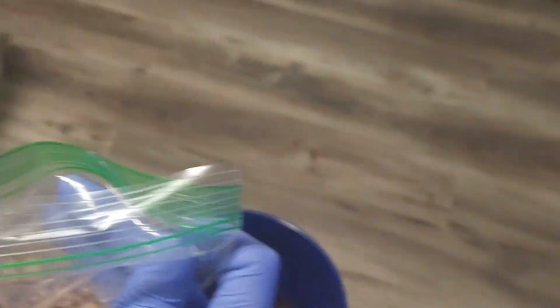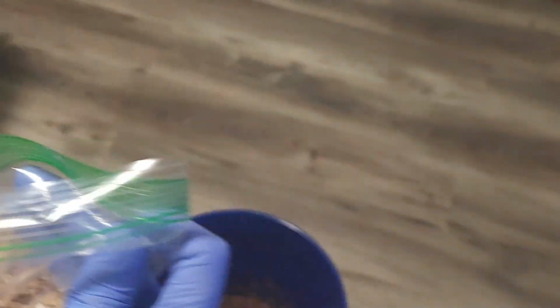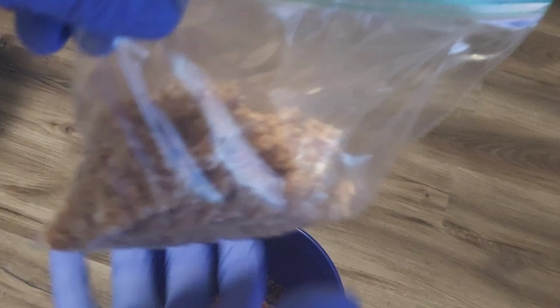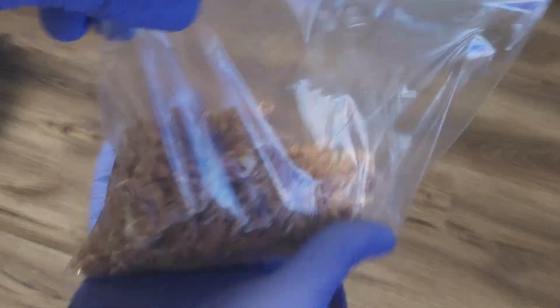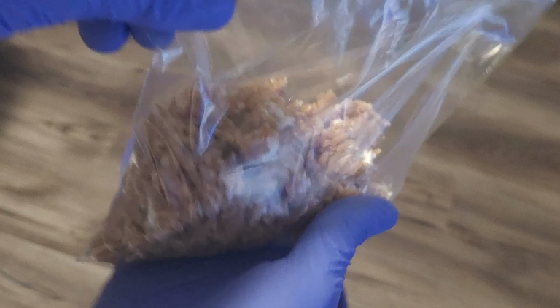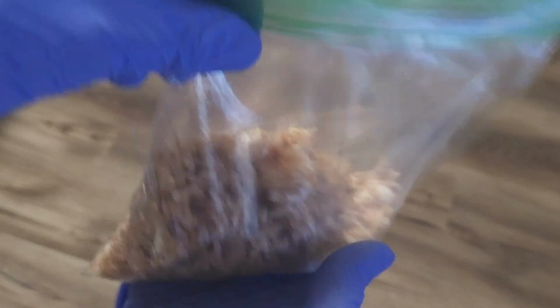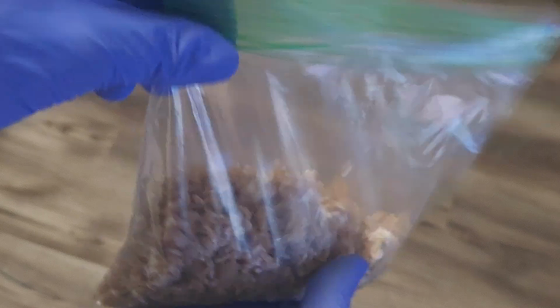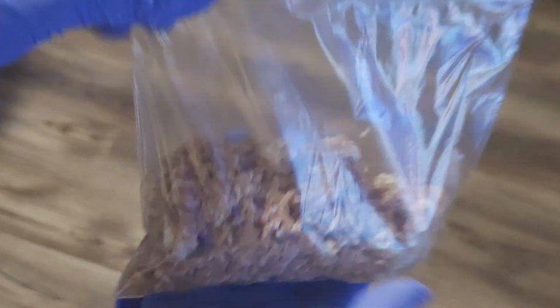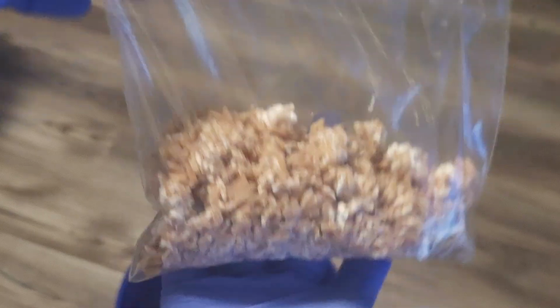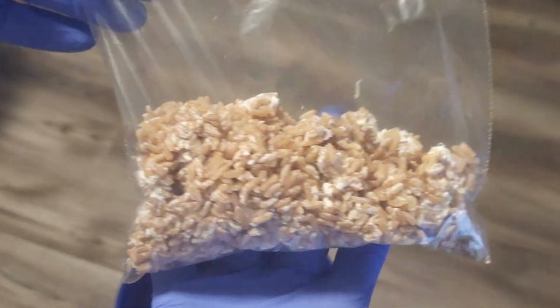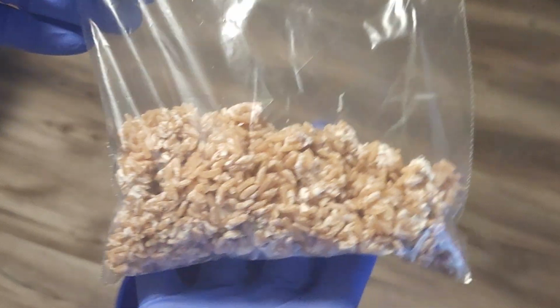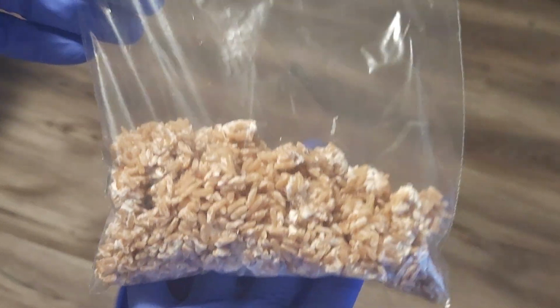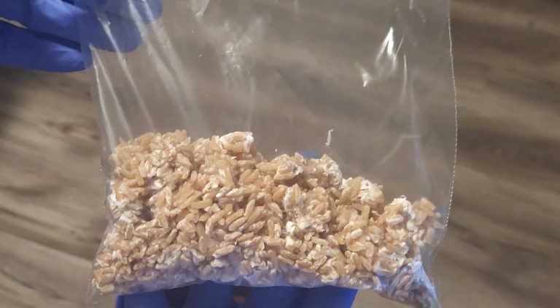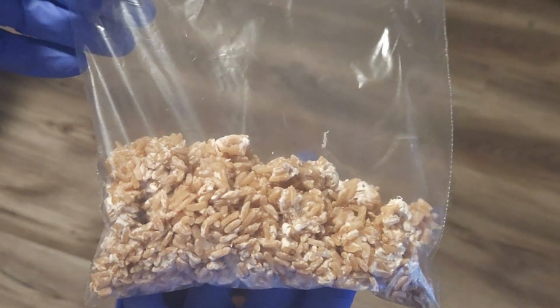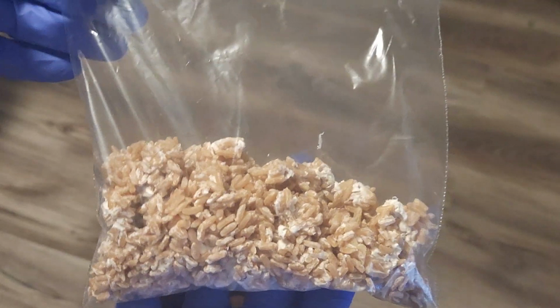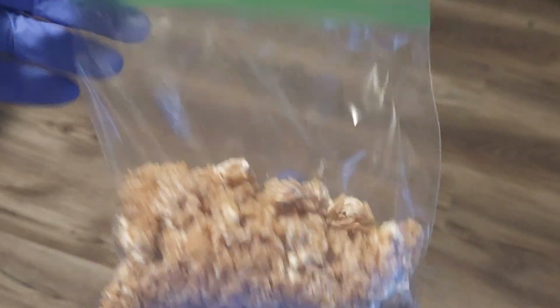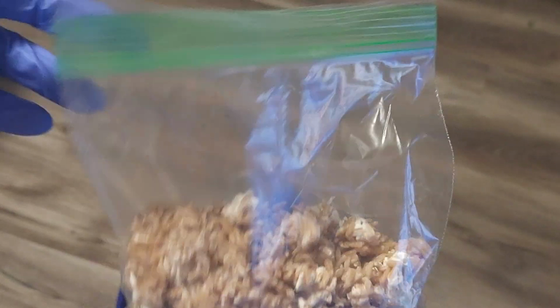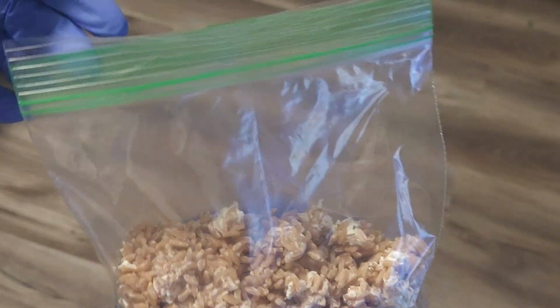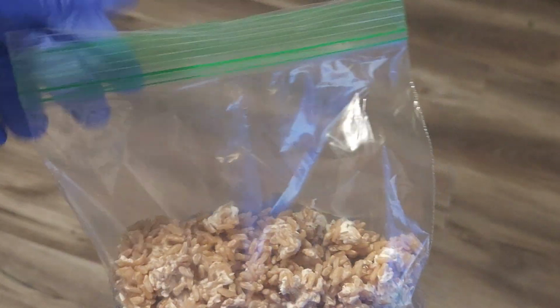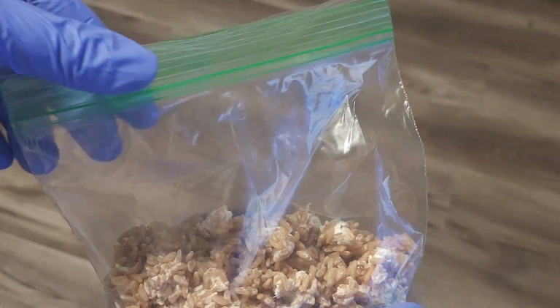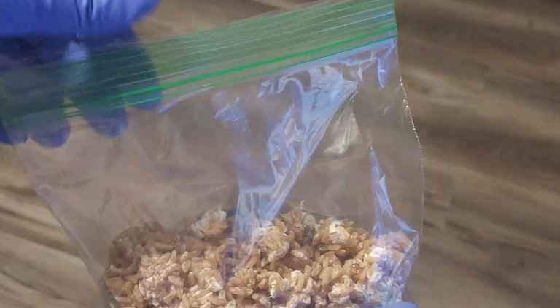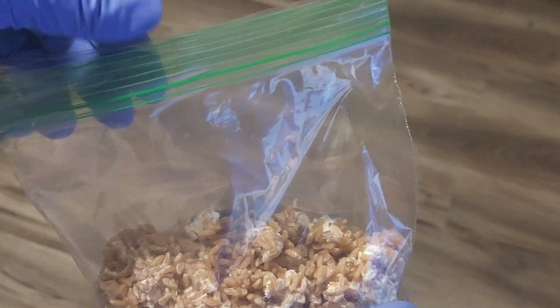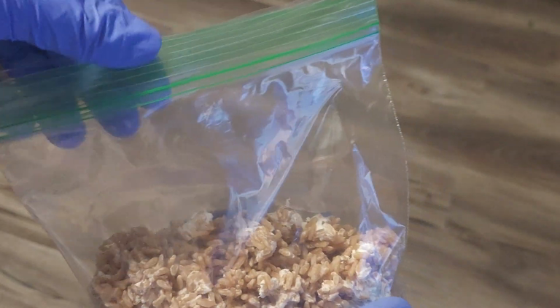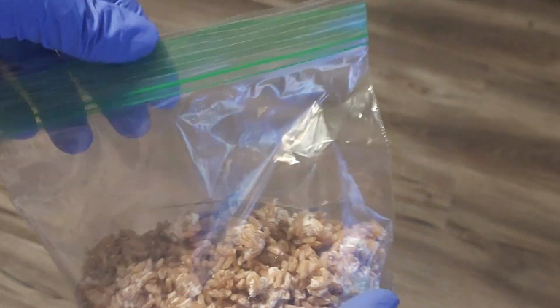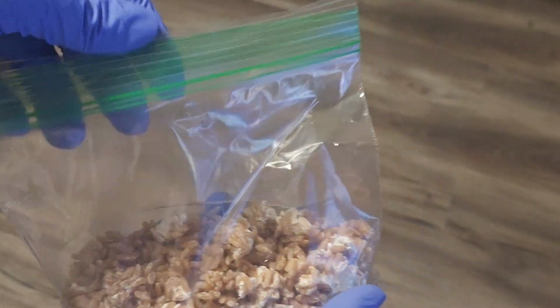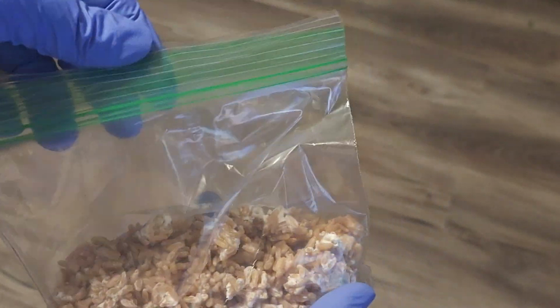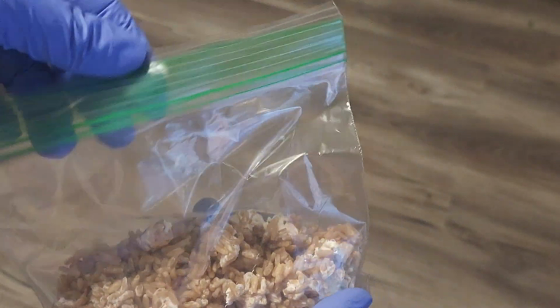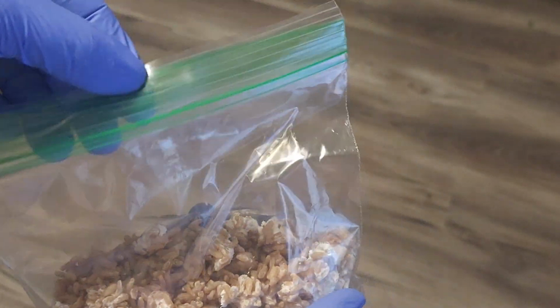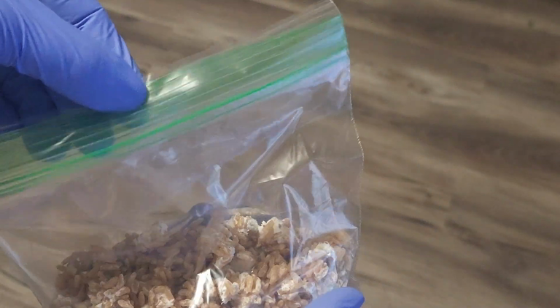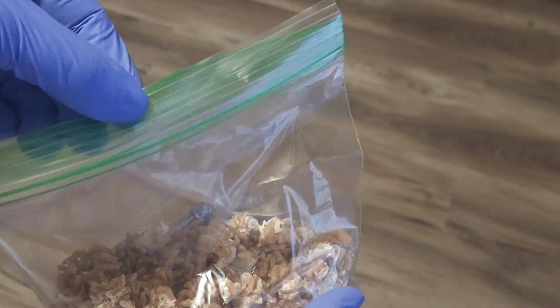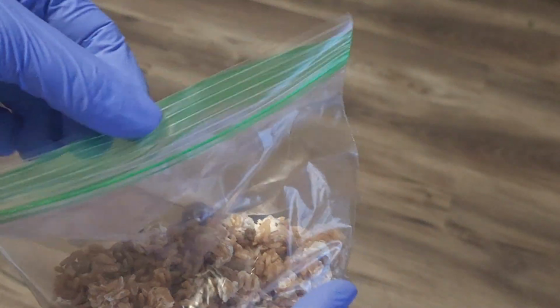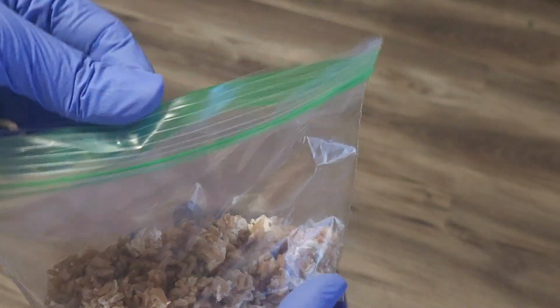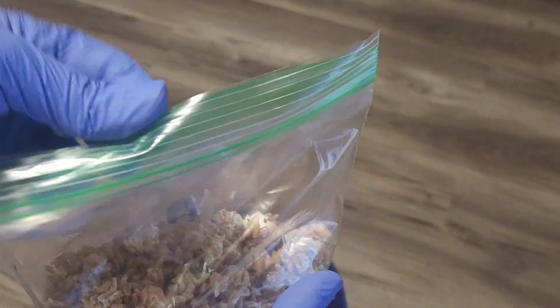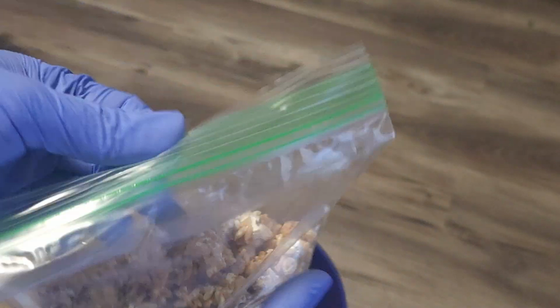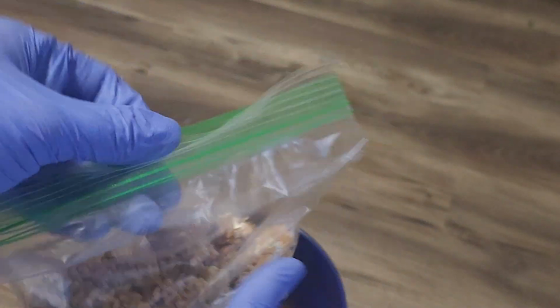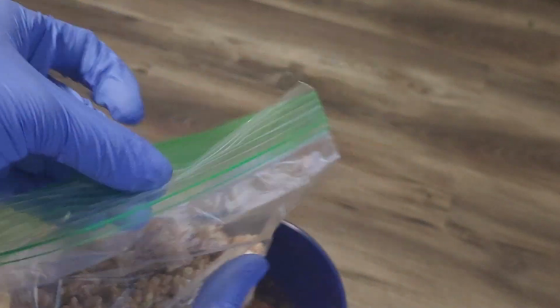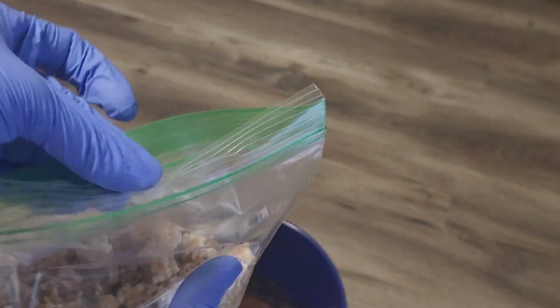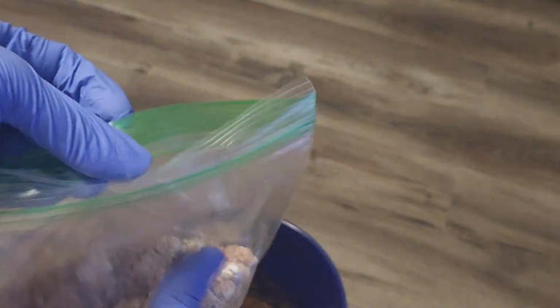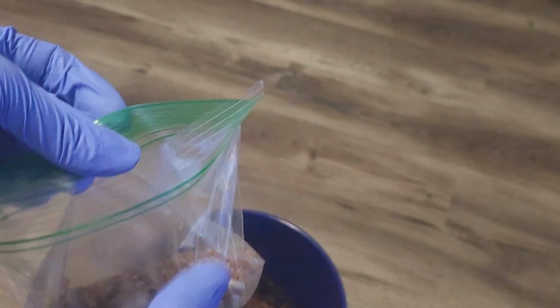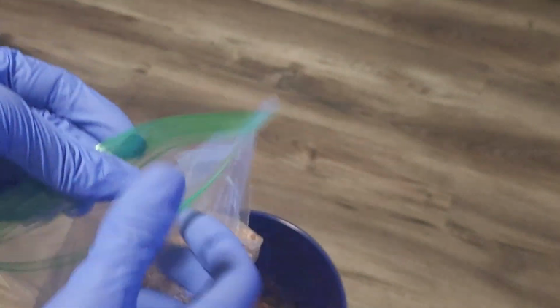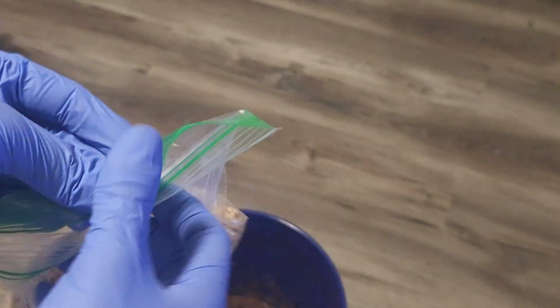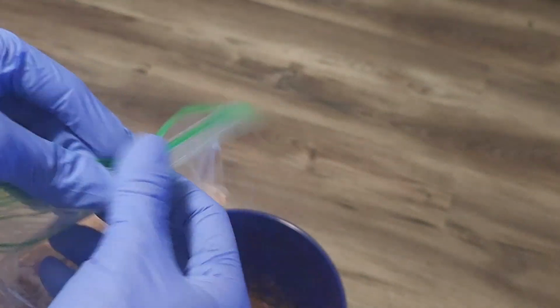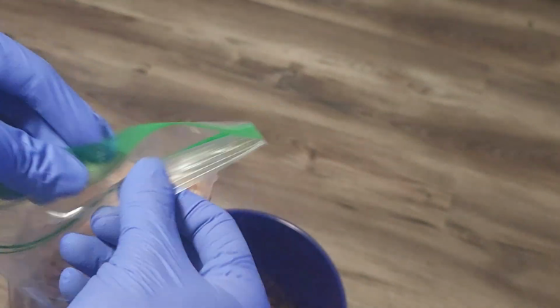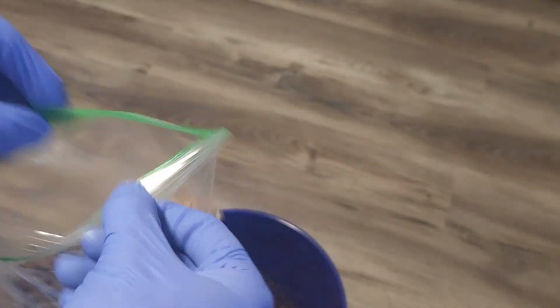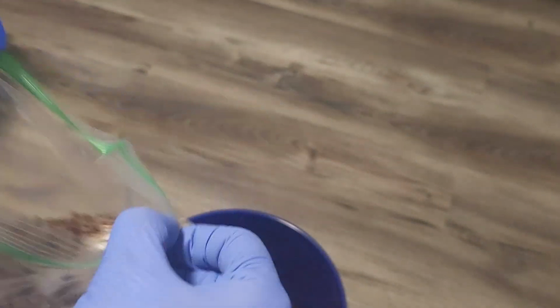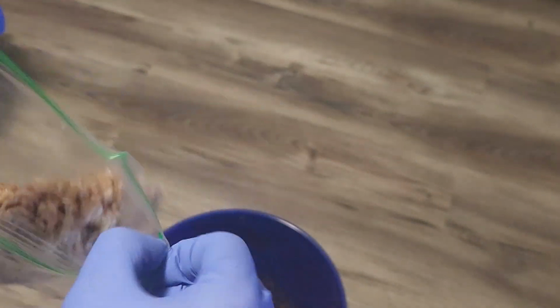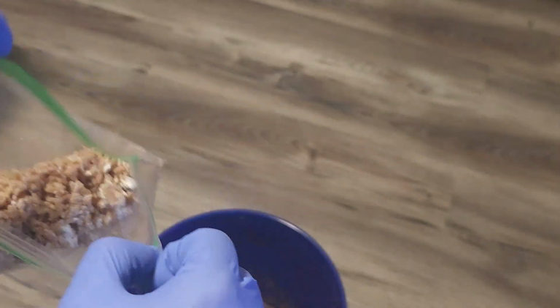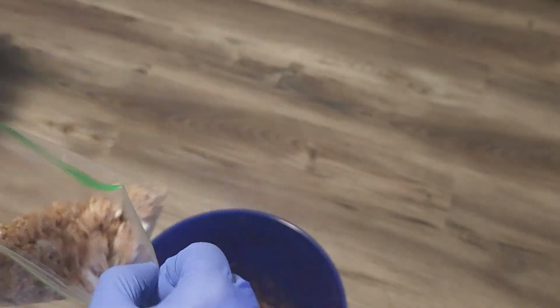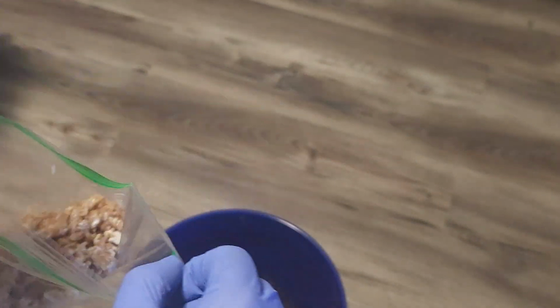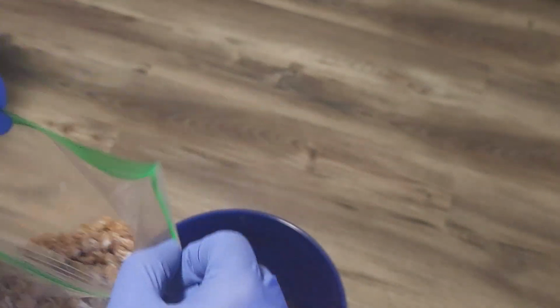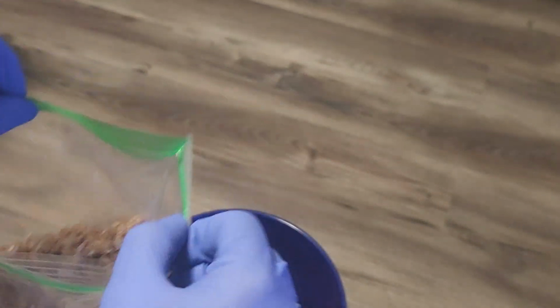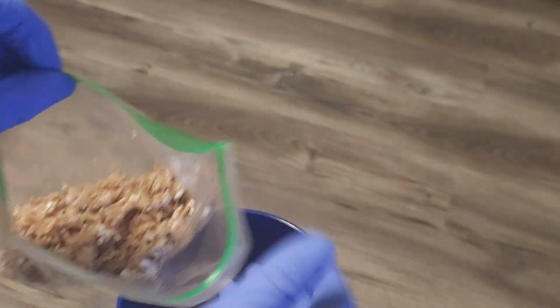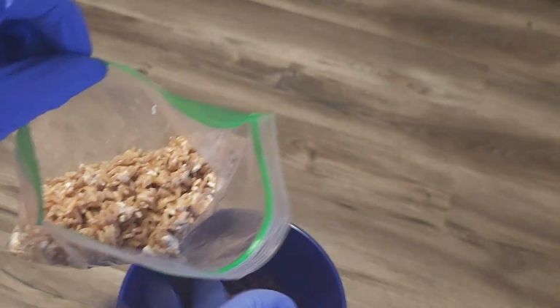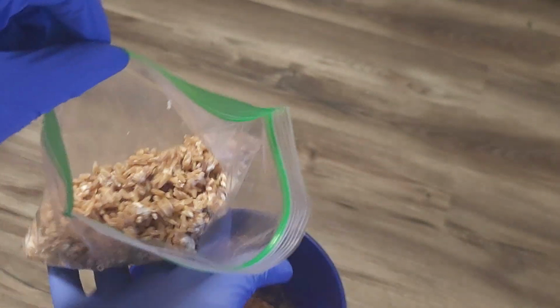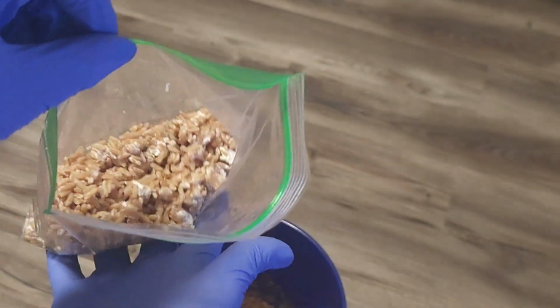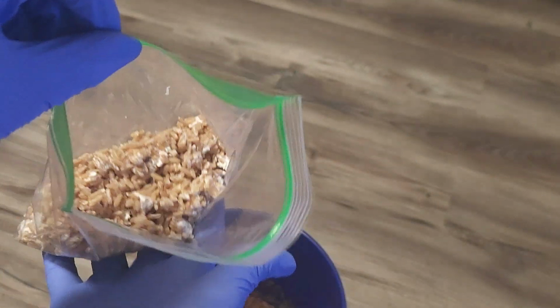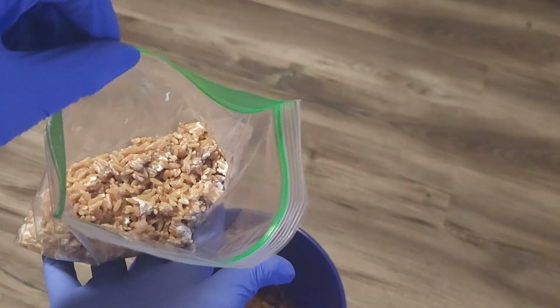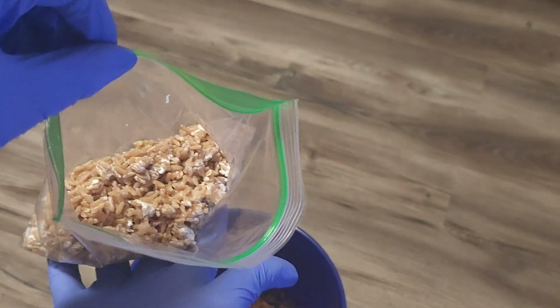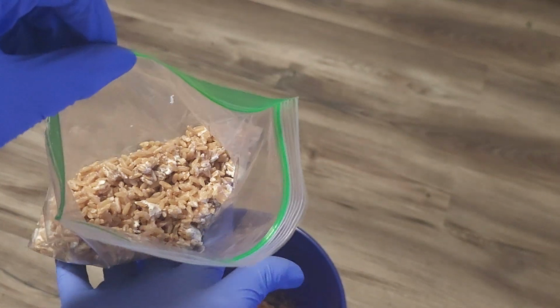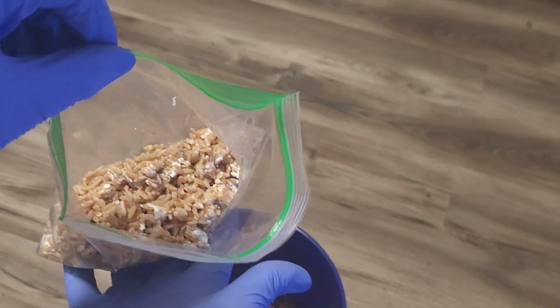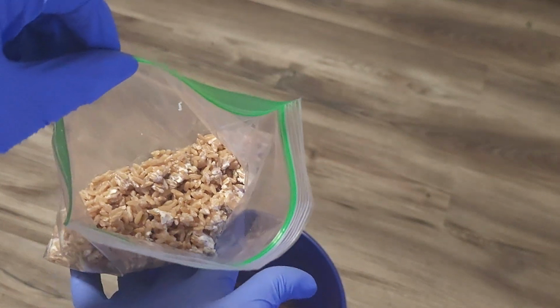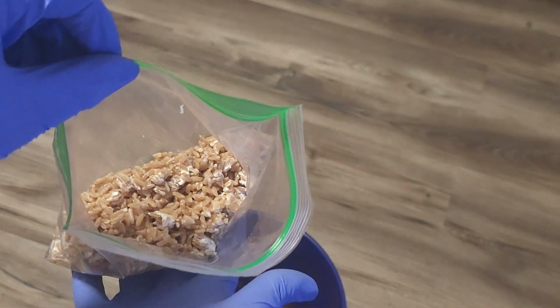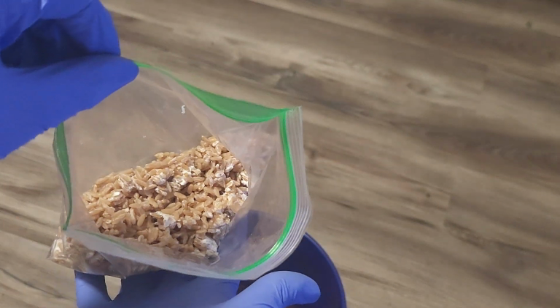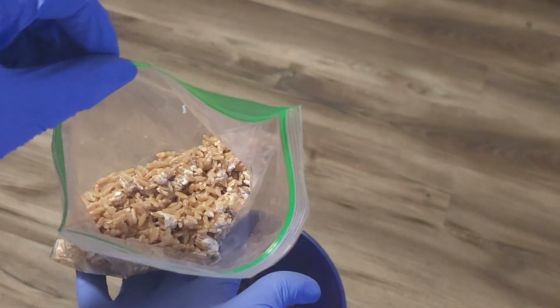With about half of the lion's mane grain in there, let's go ahead and fill it the rest of the way with wood substrate.